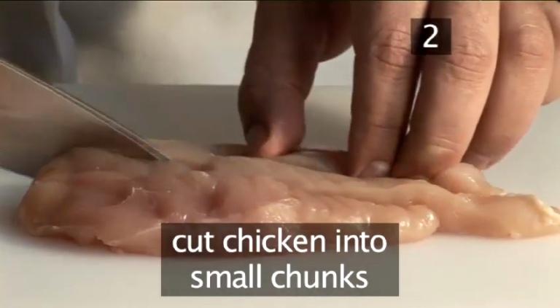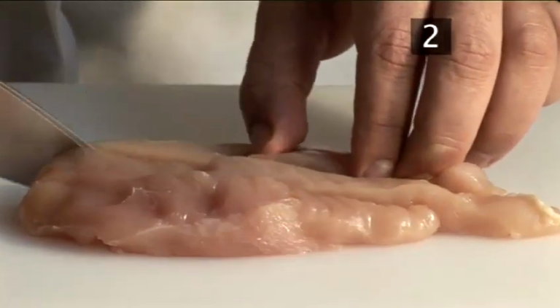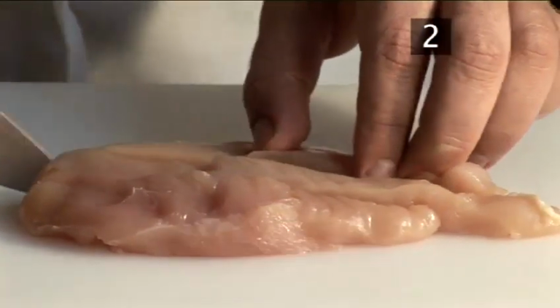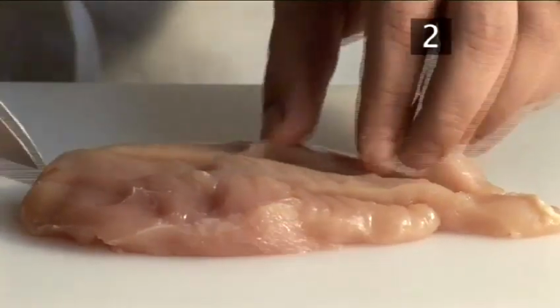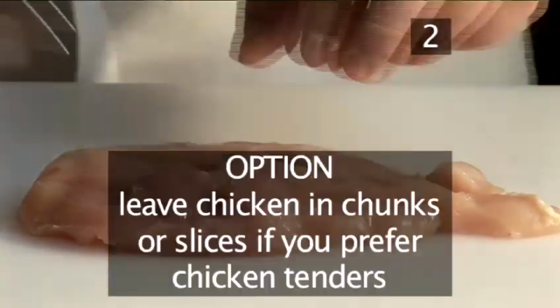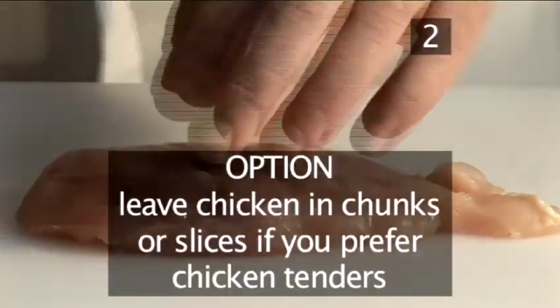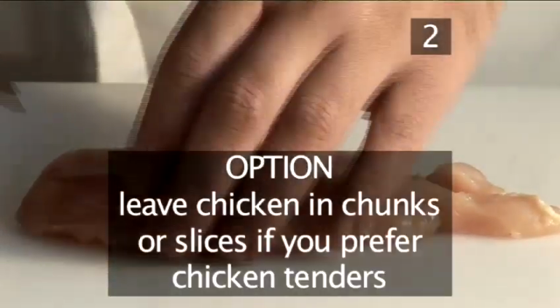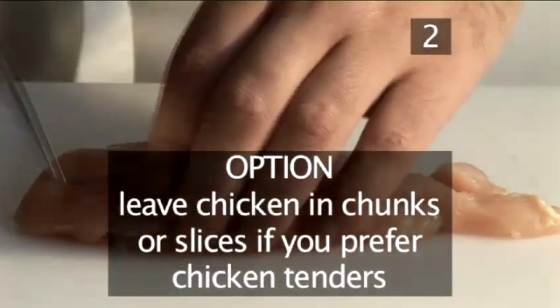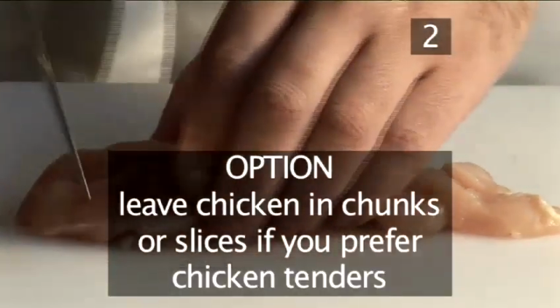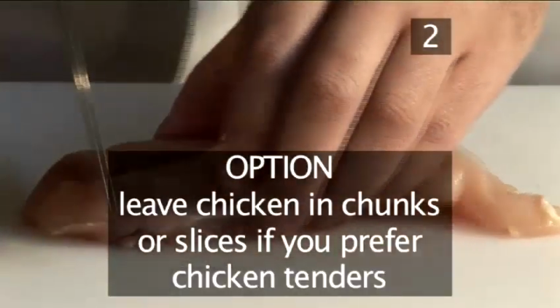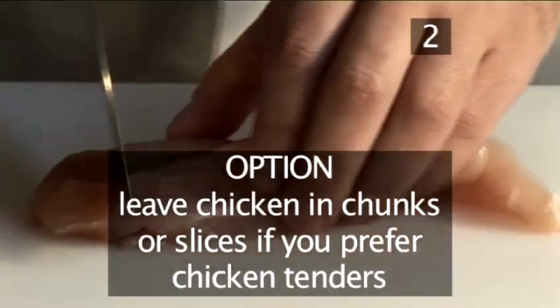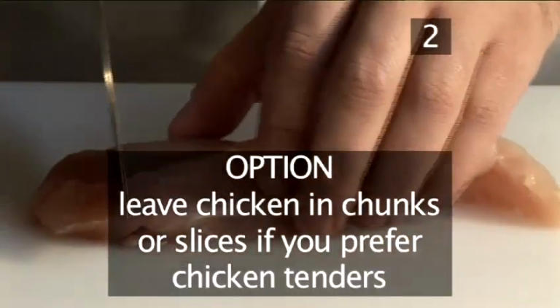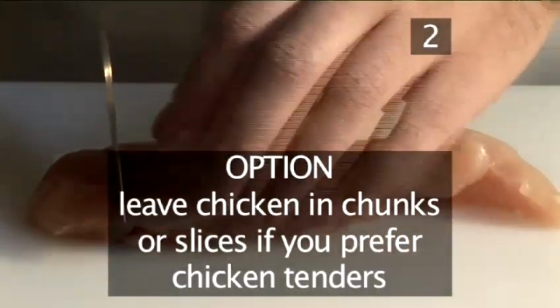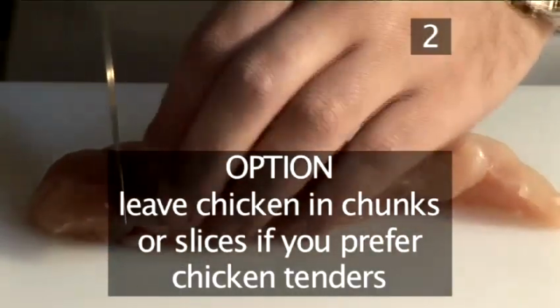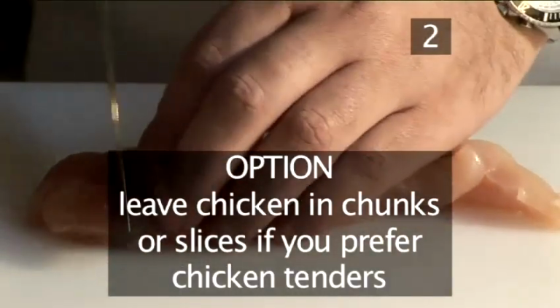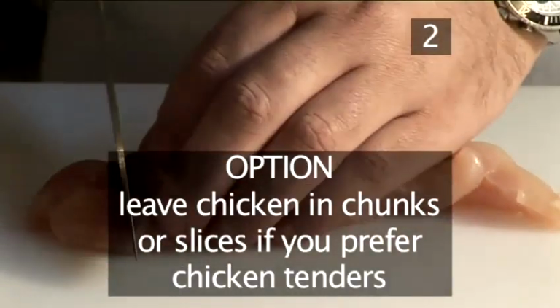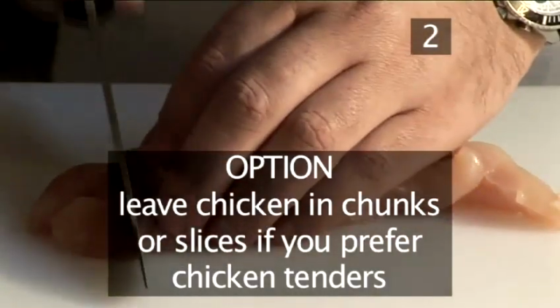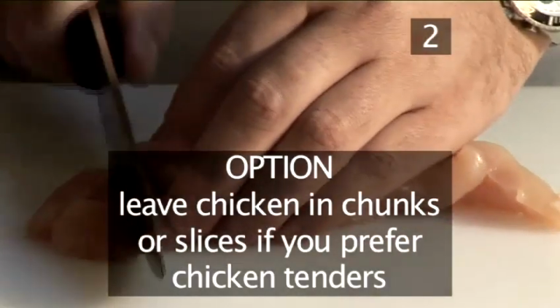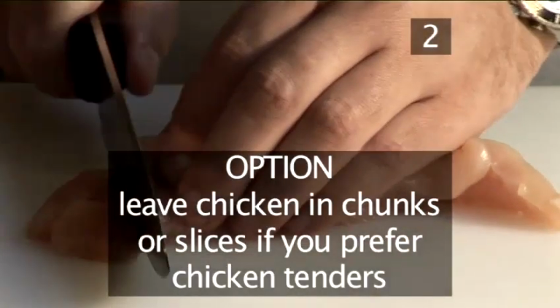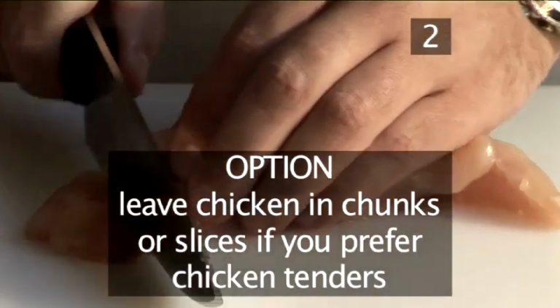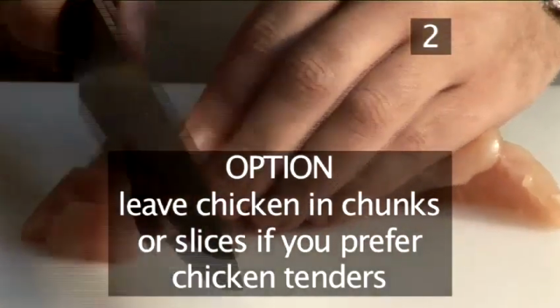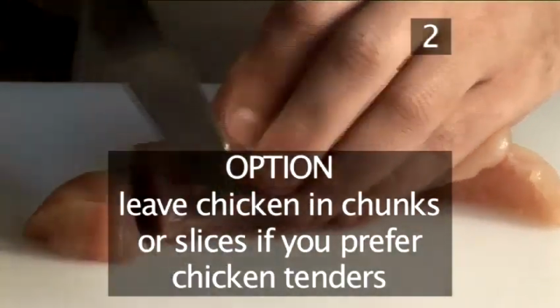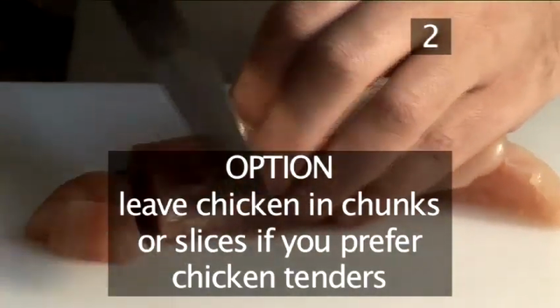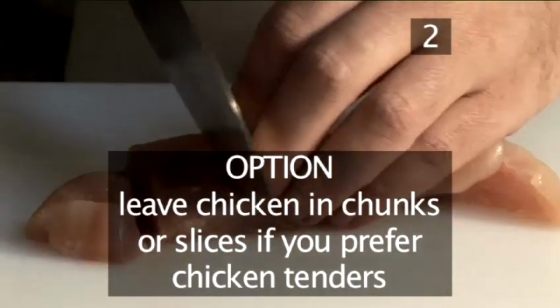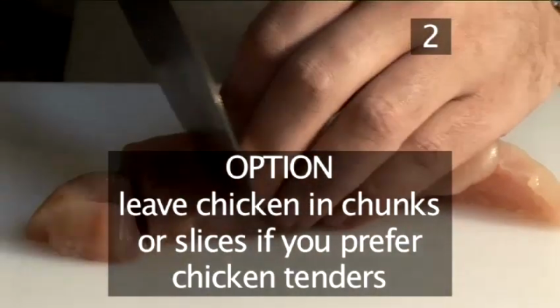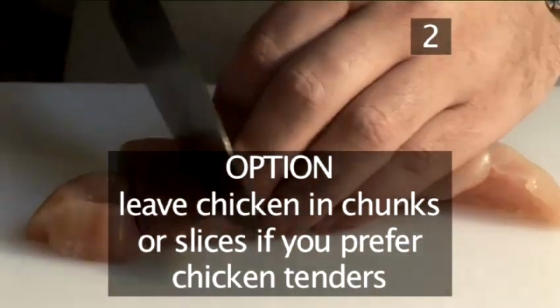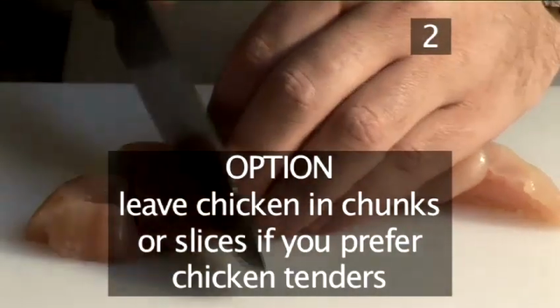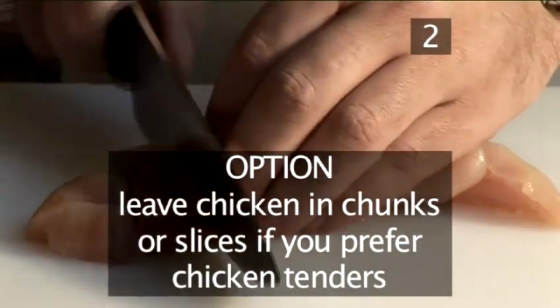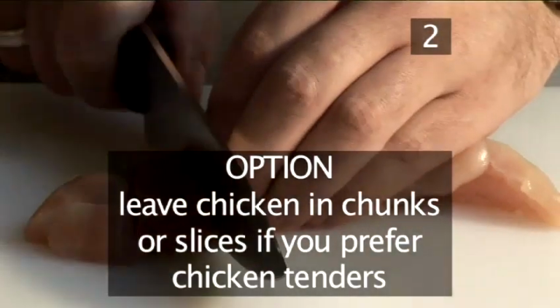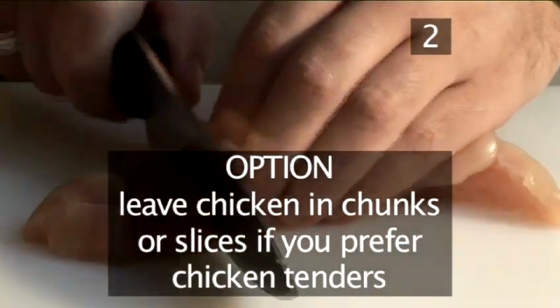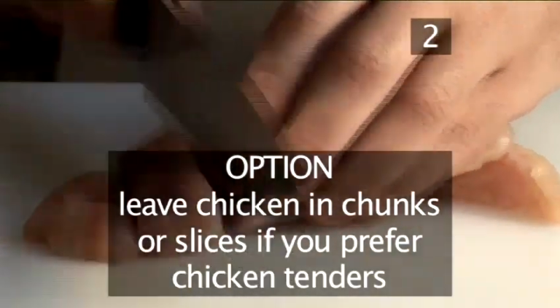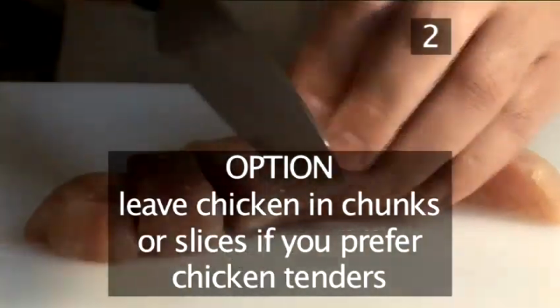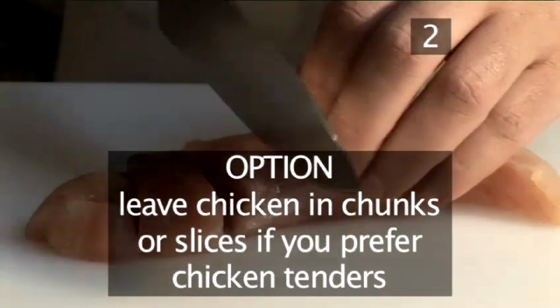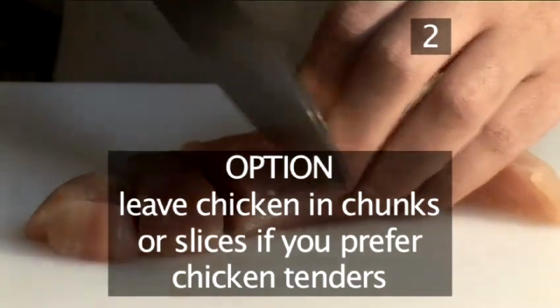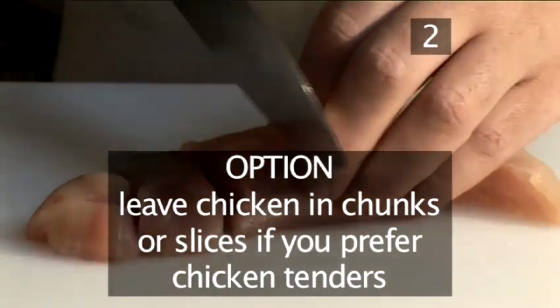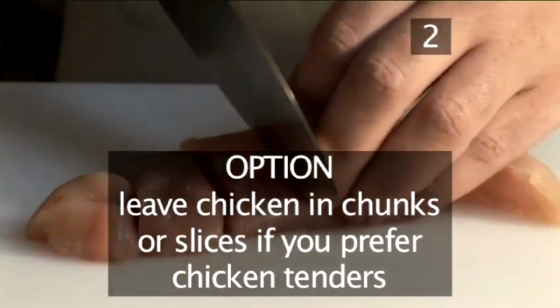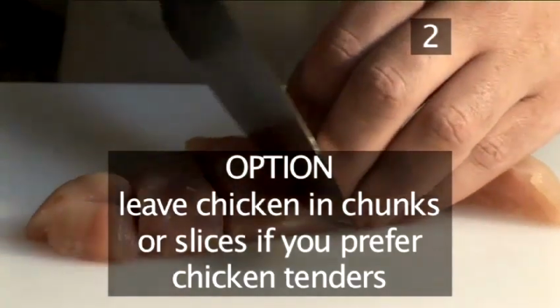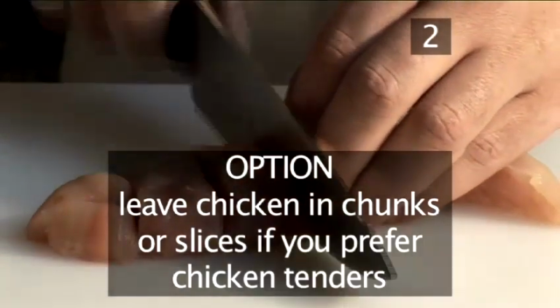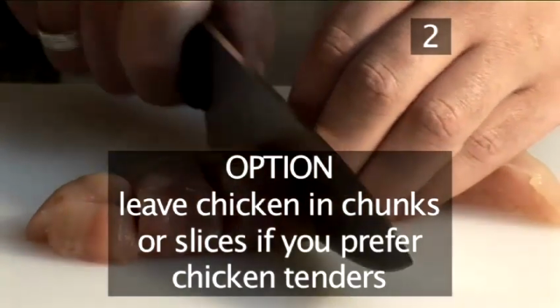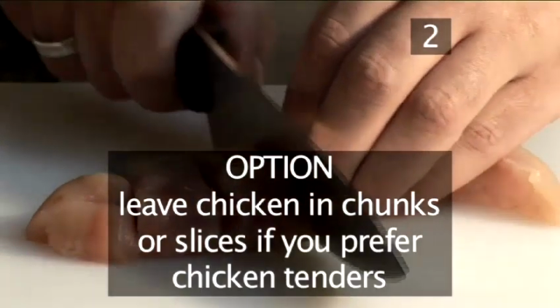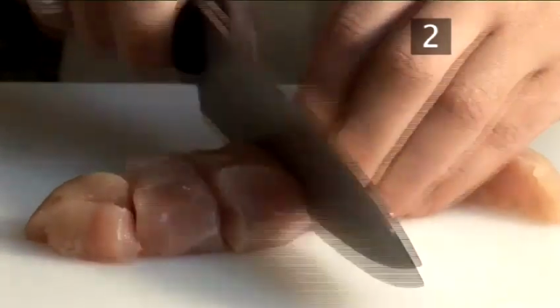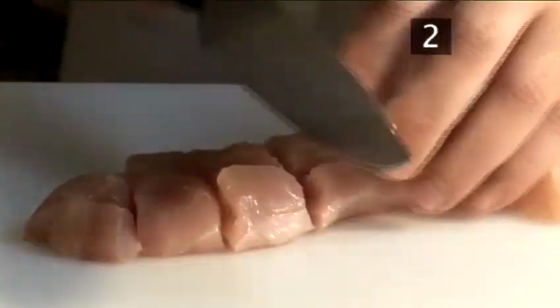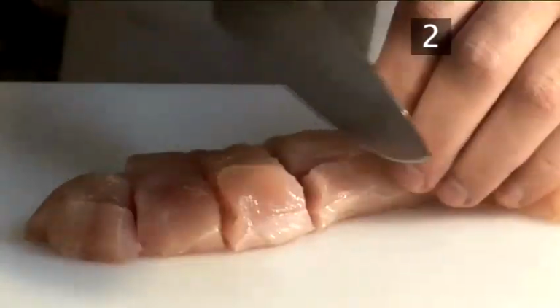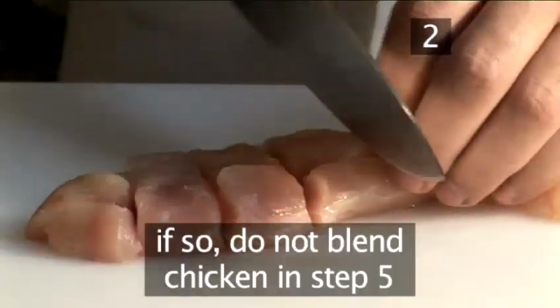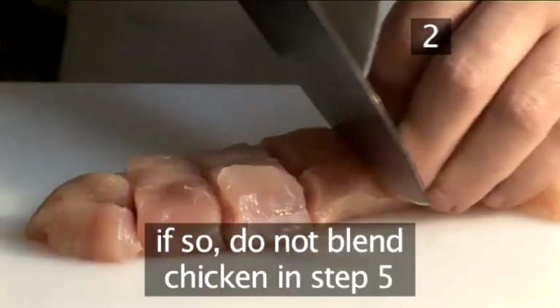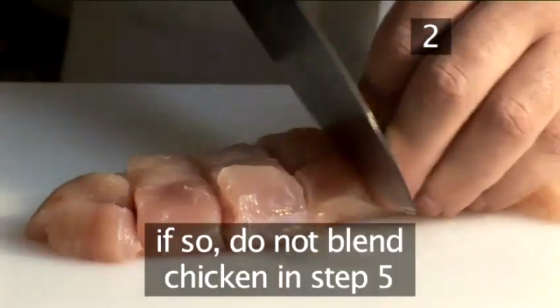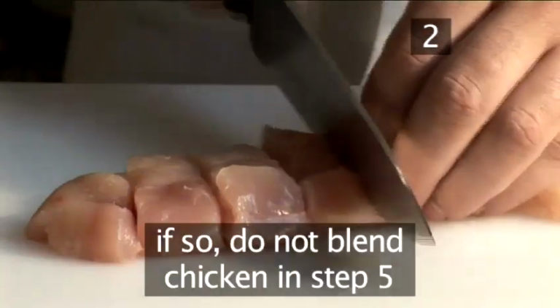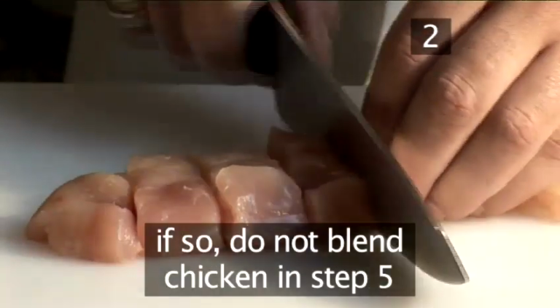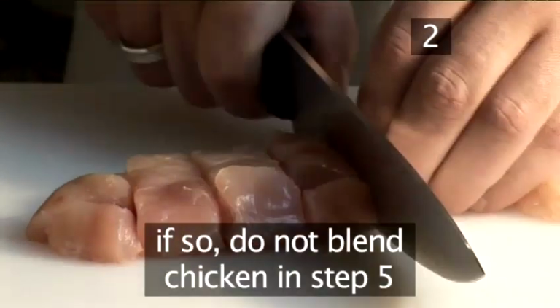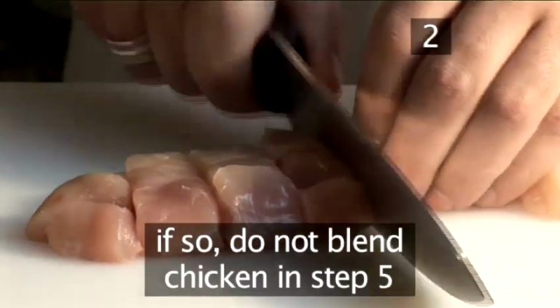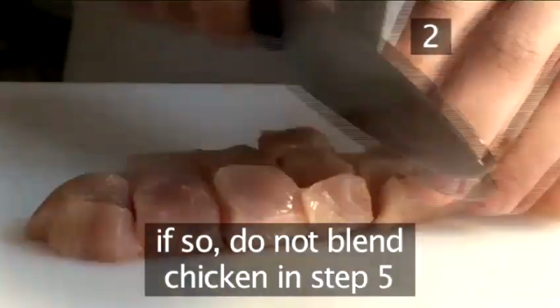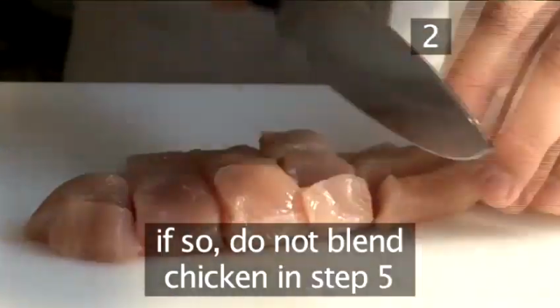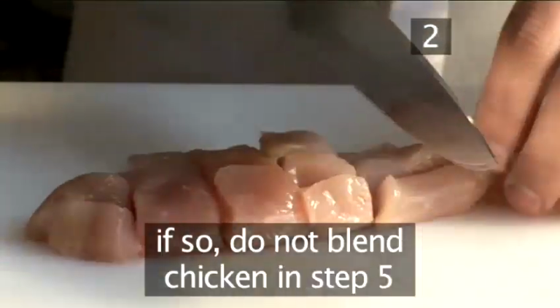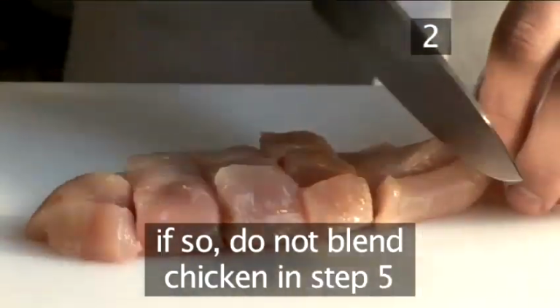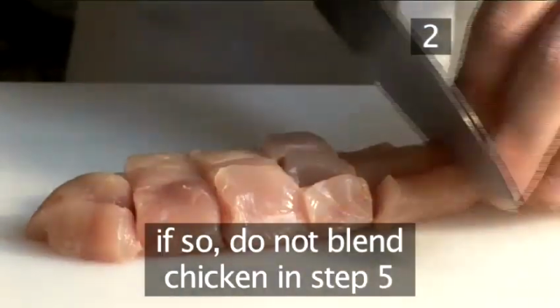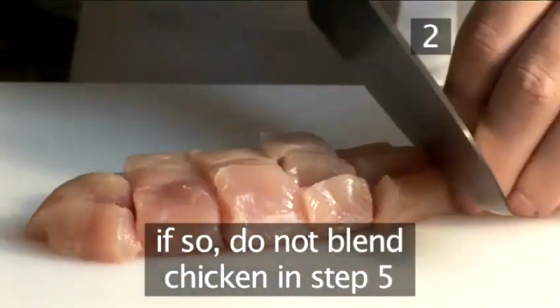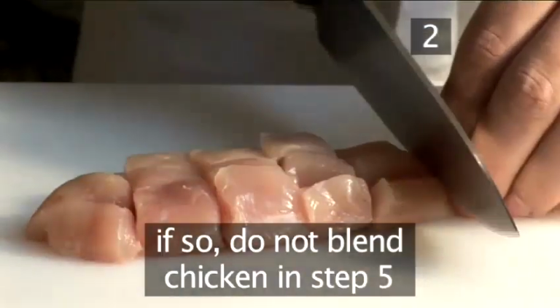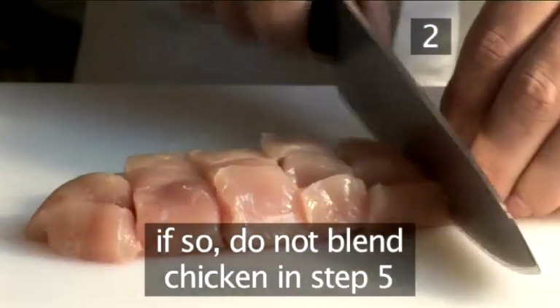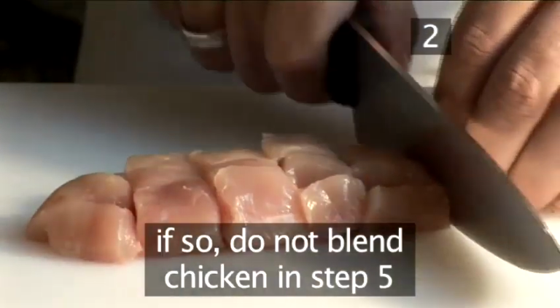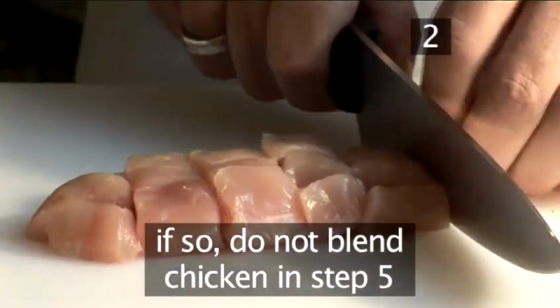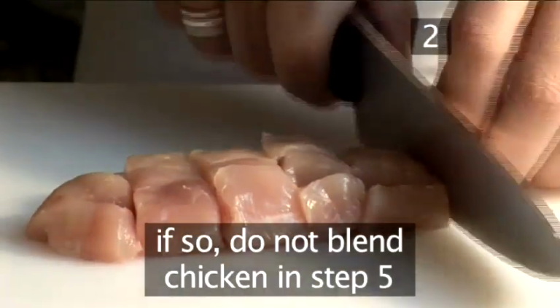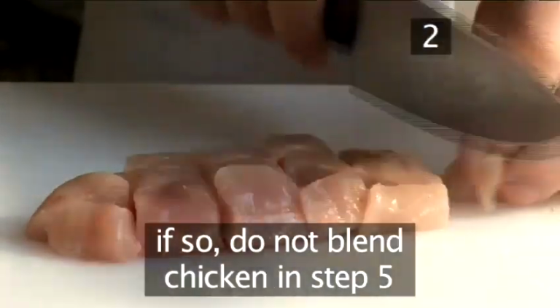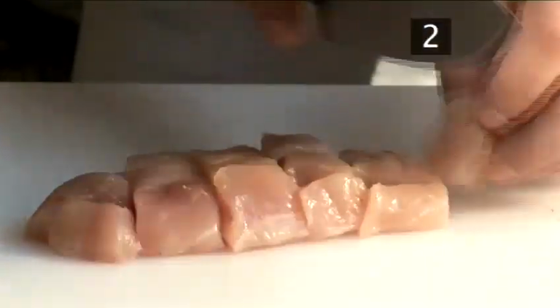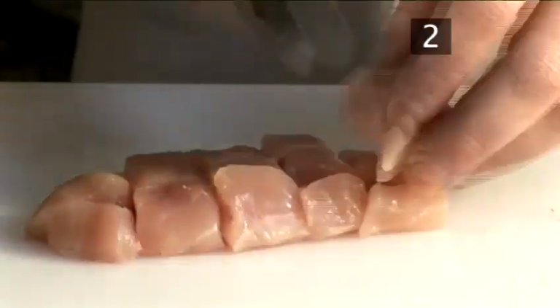Option: leave the chicken in chunks or slices if you prefer chicken tenders. In this case, do not blend the chicken in step five.